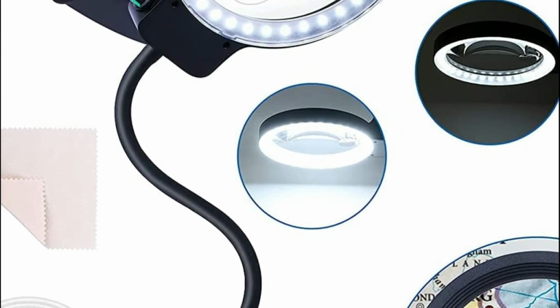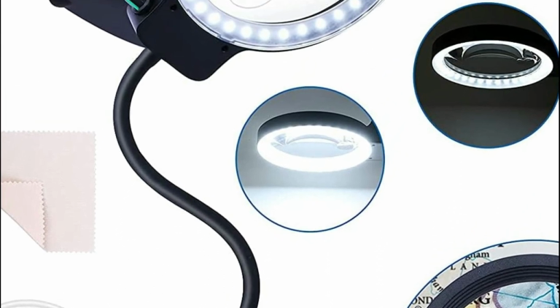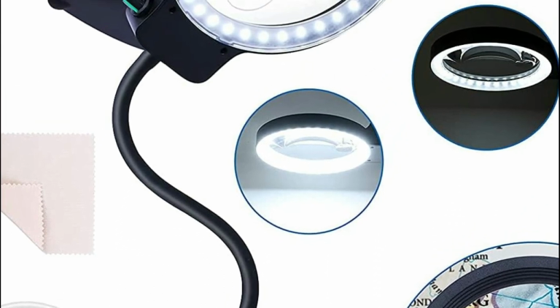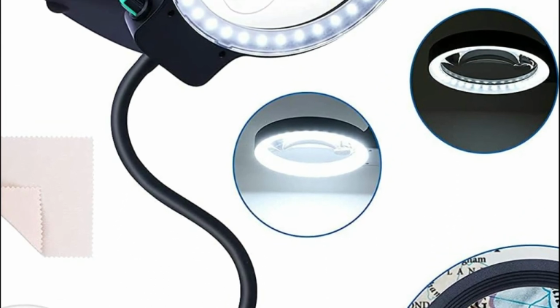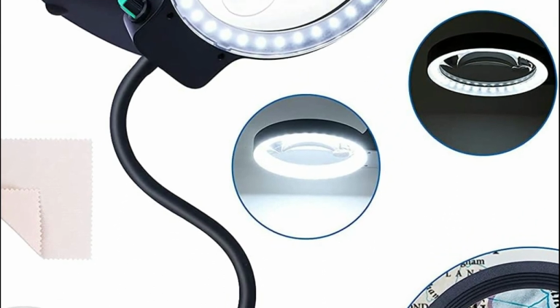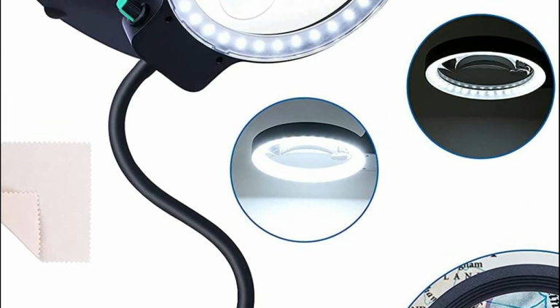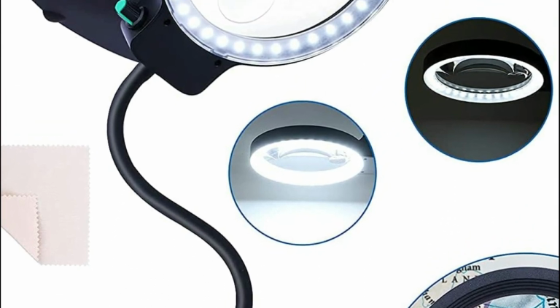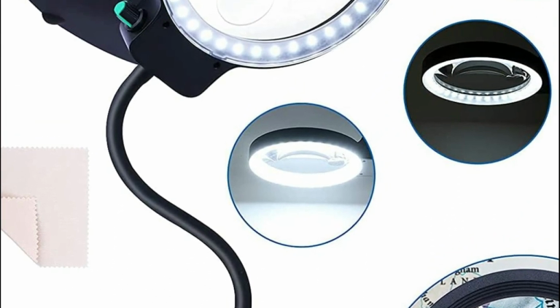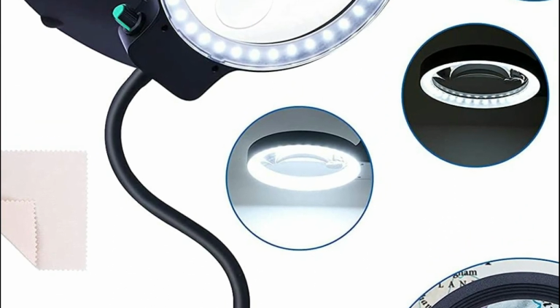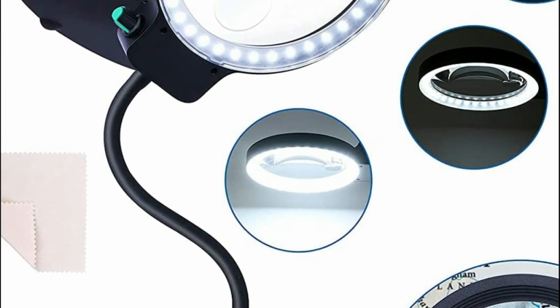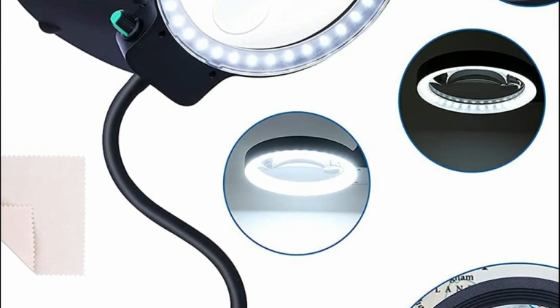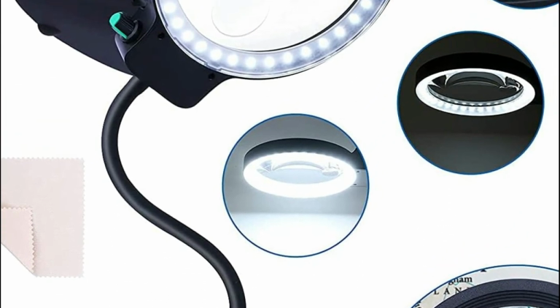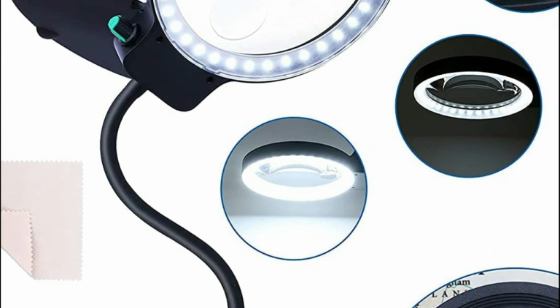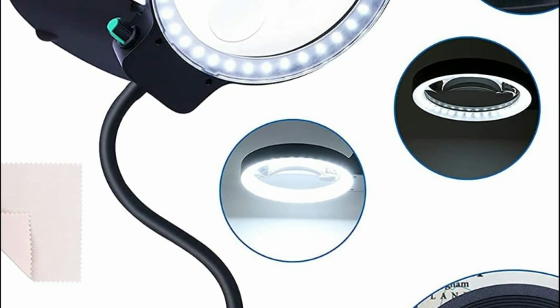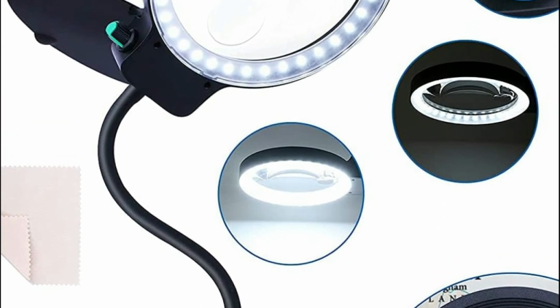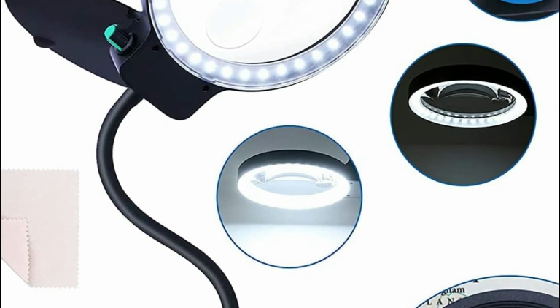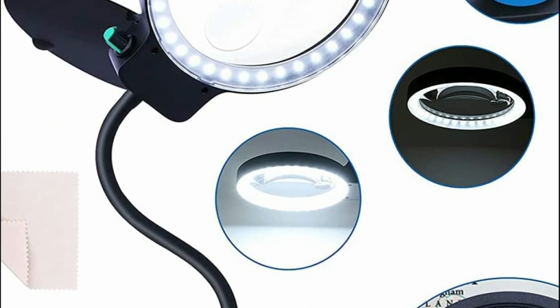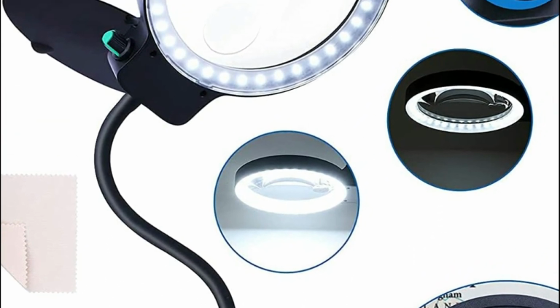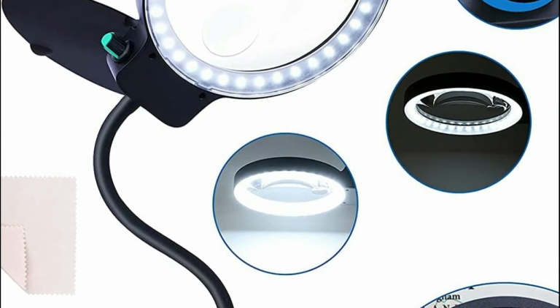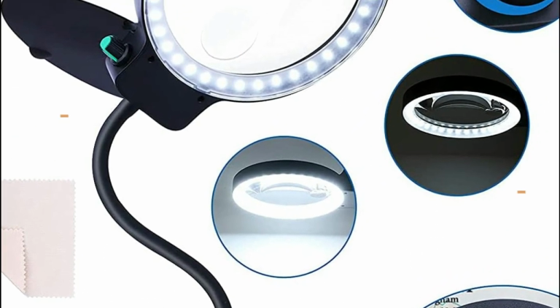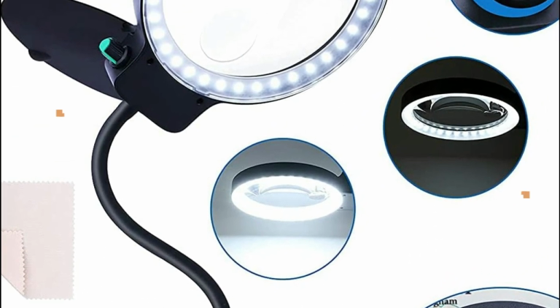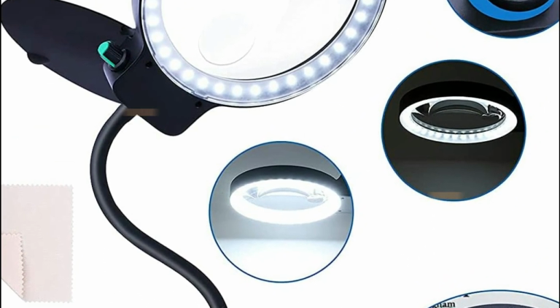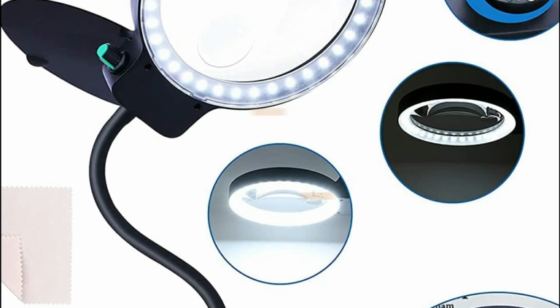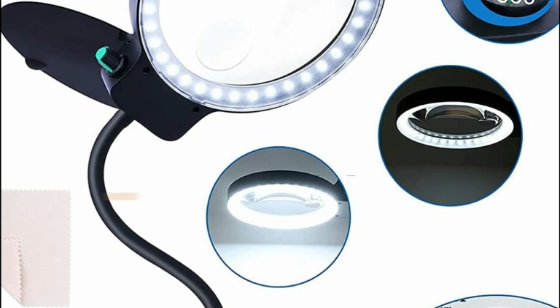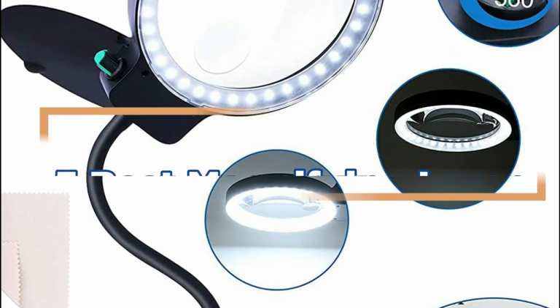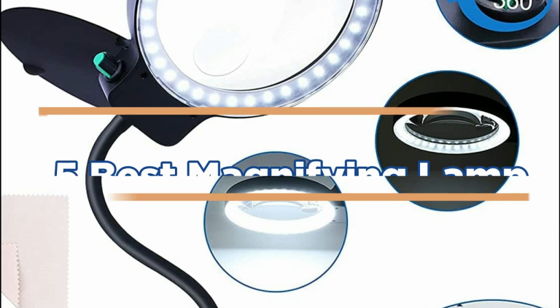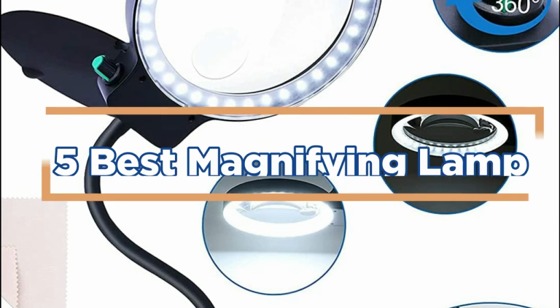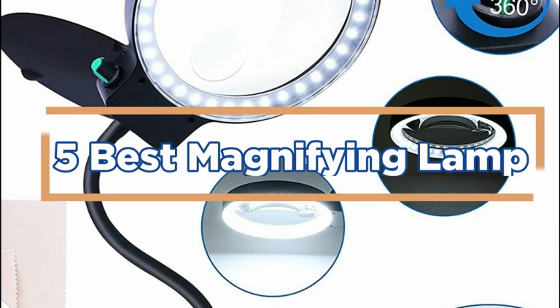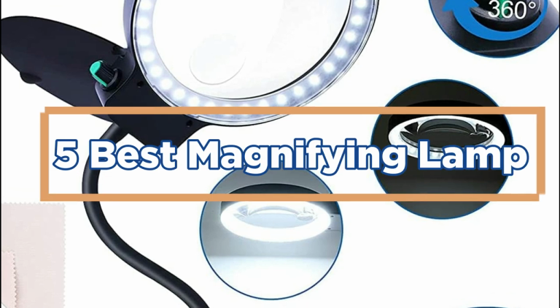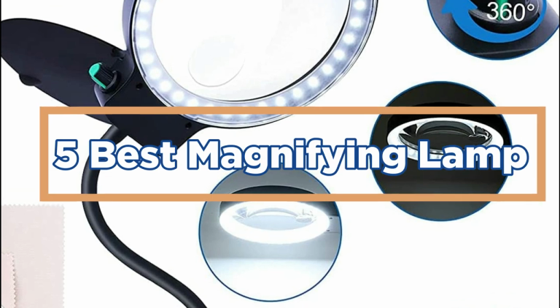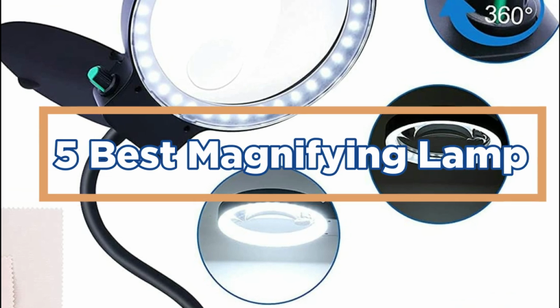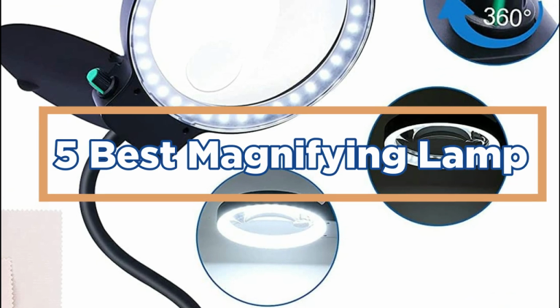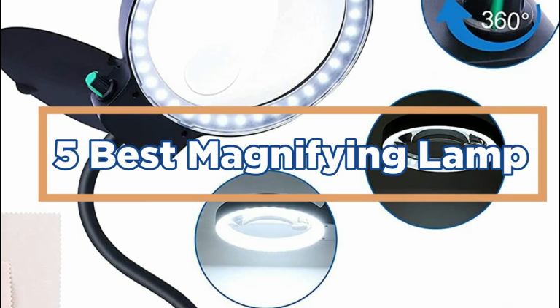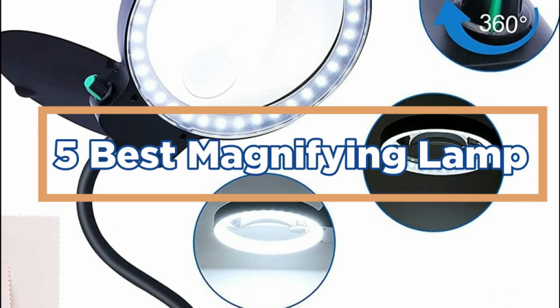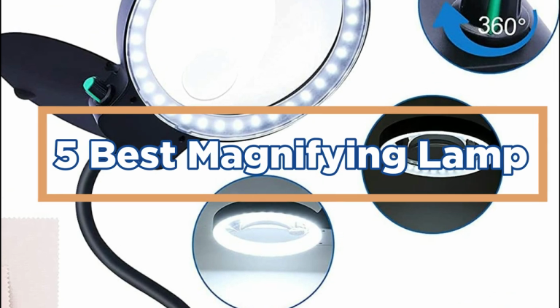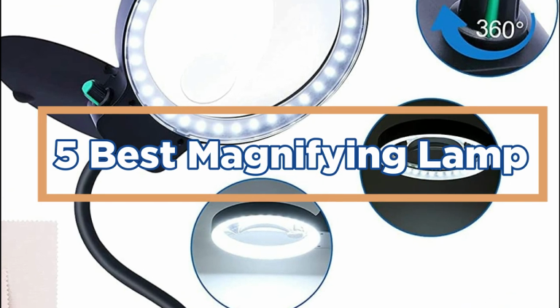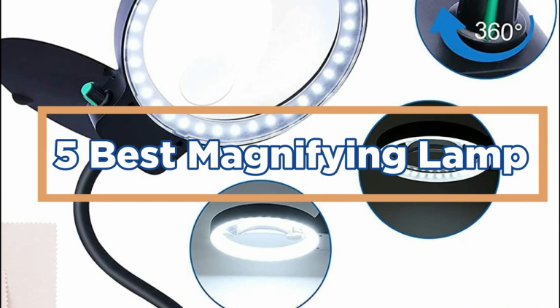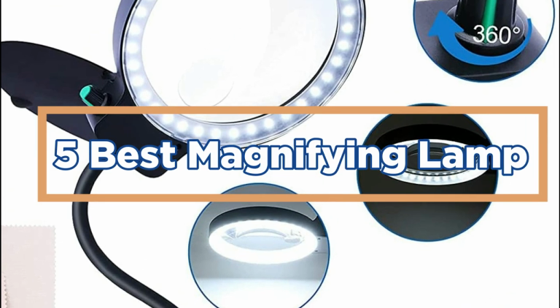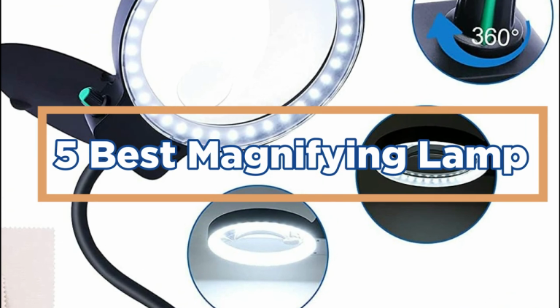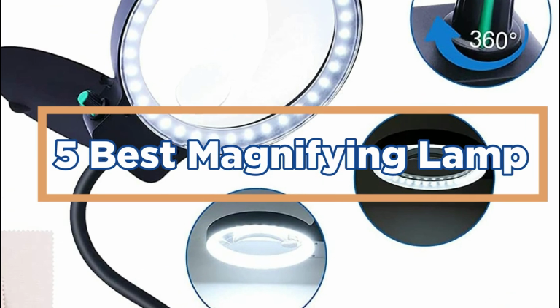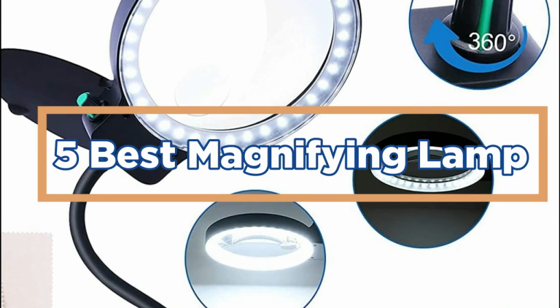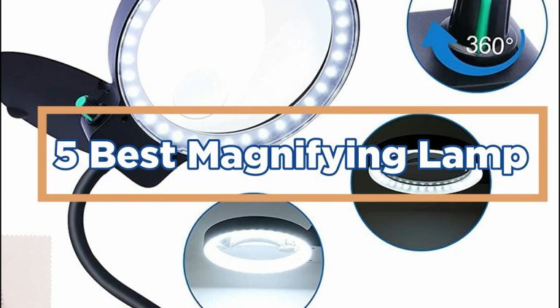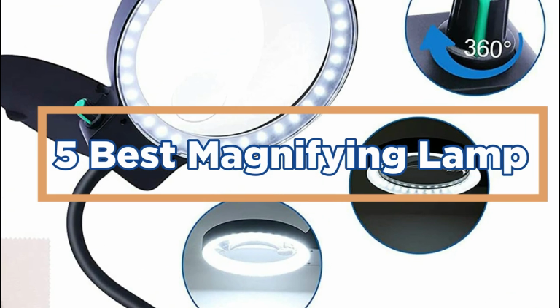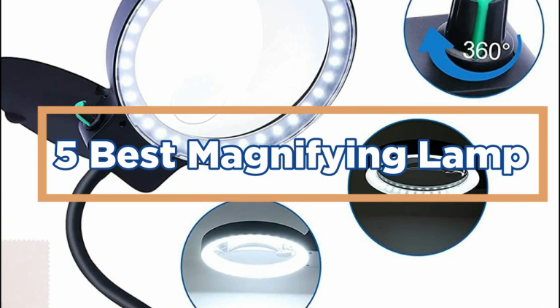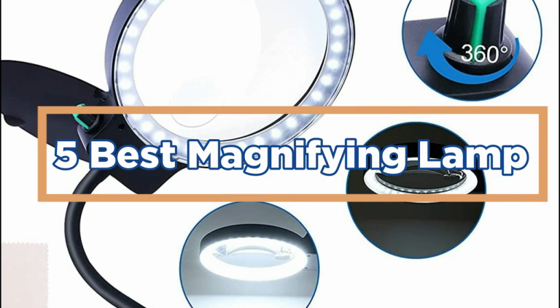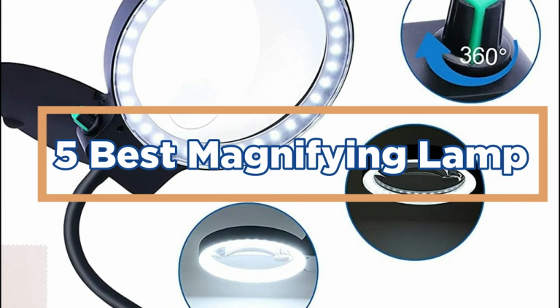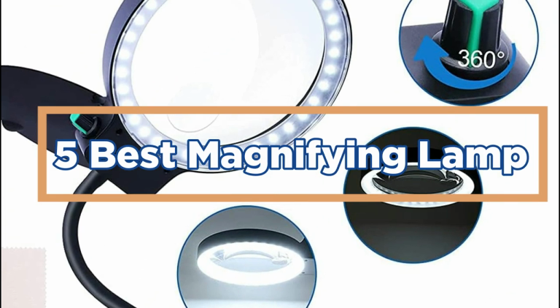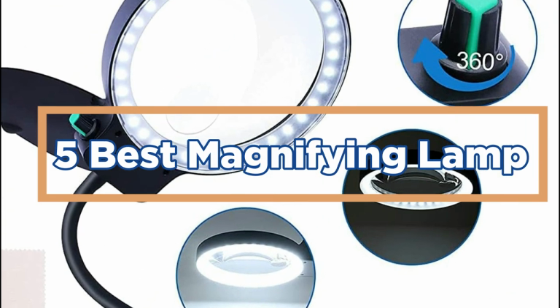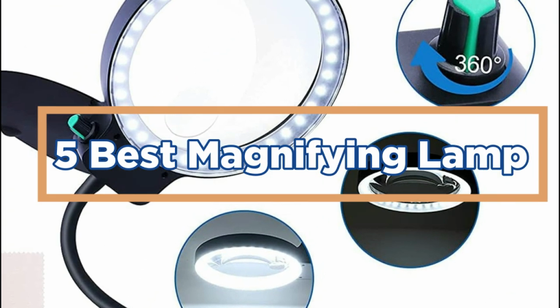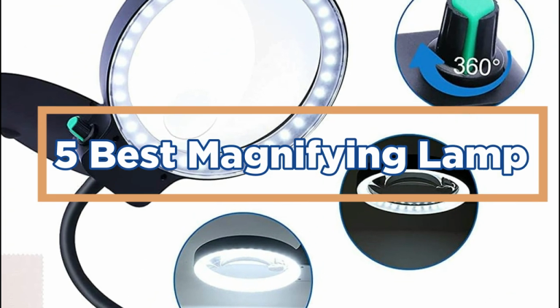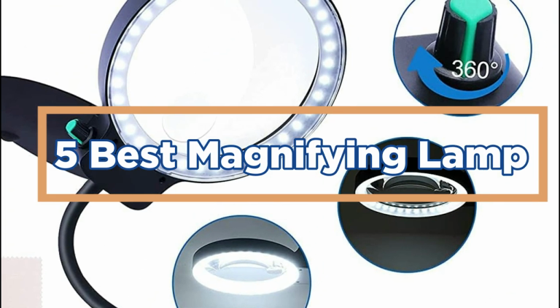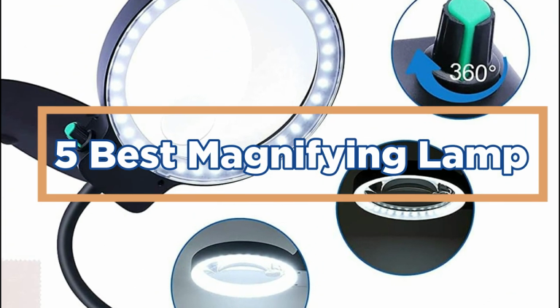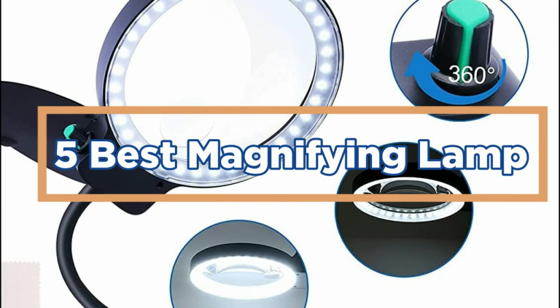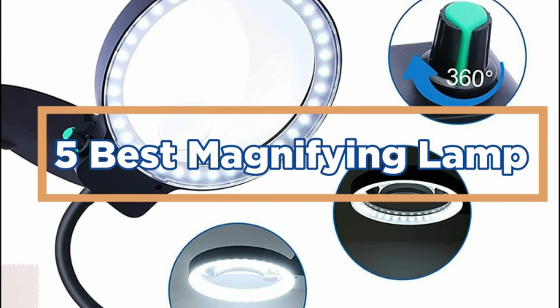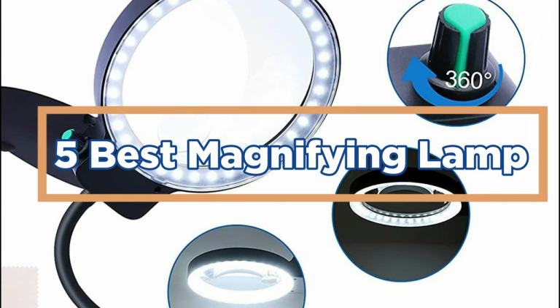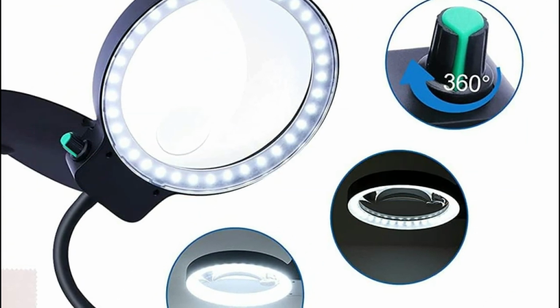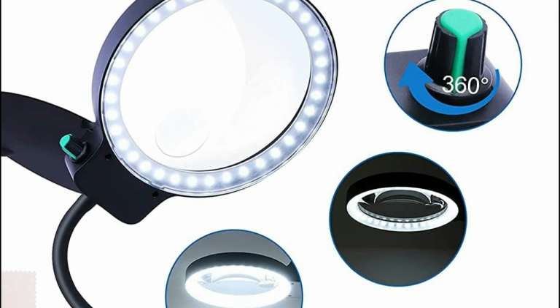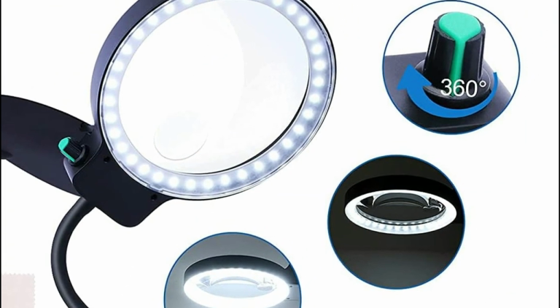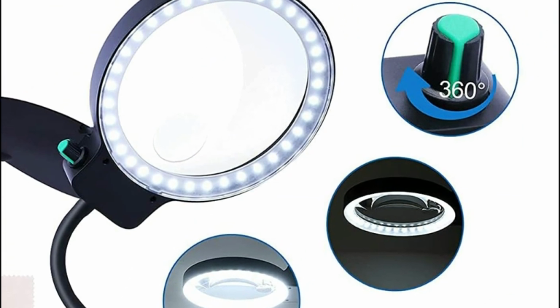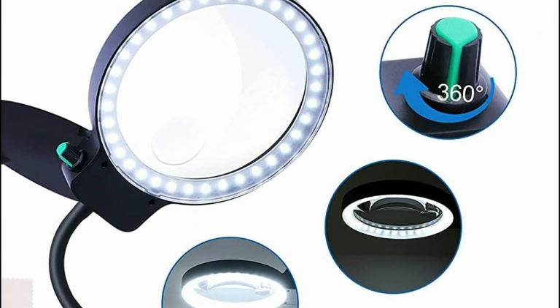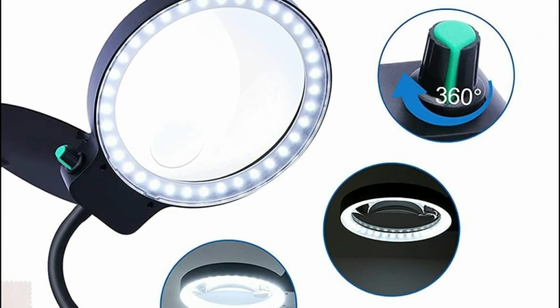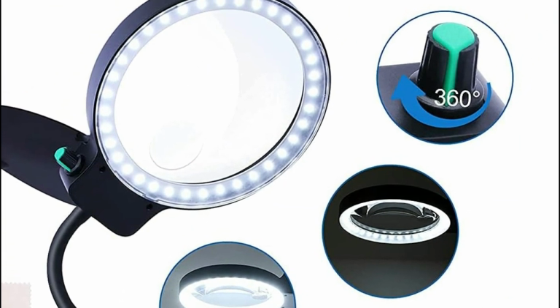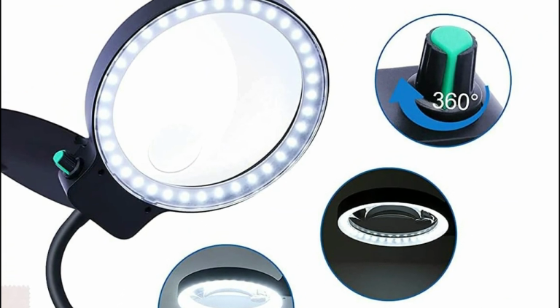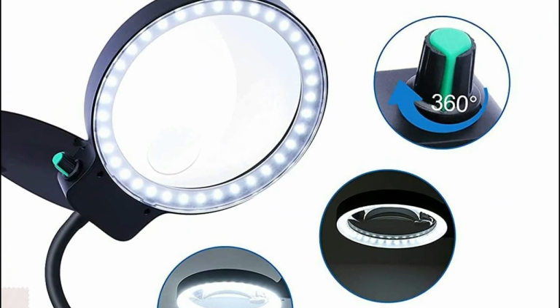In today's video, we will show you the top 5 best magnifying lamps. So, let's get started.